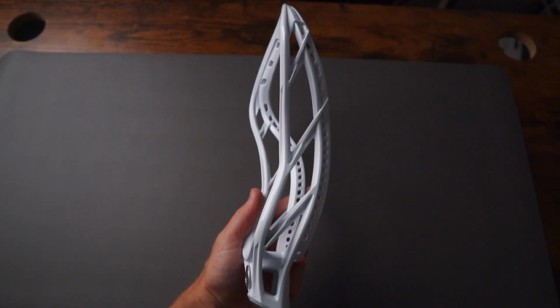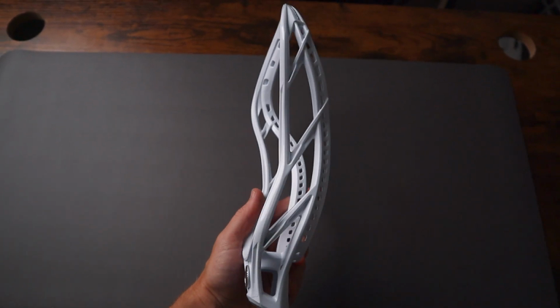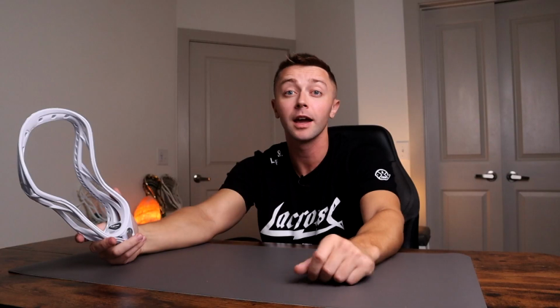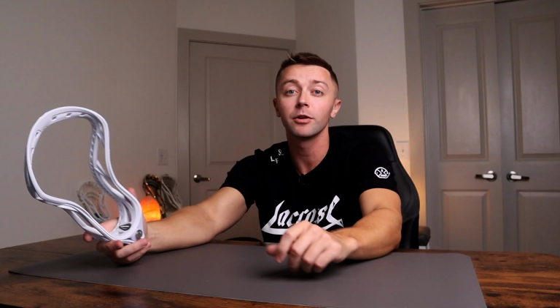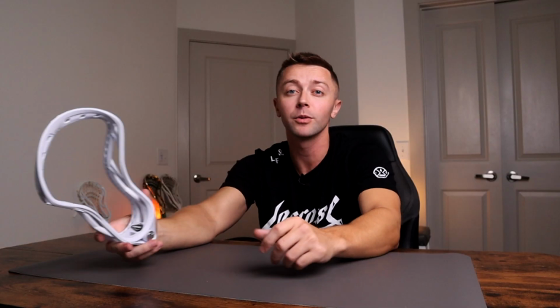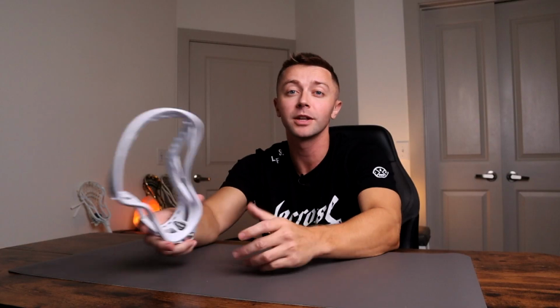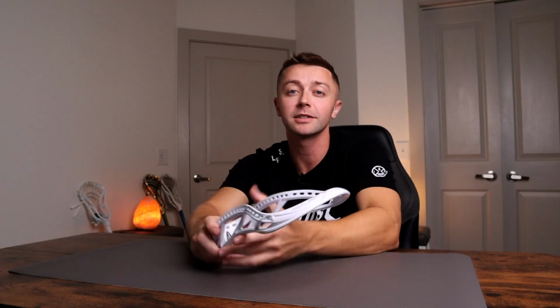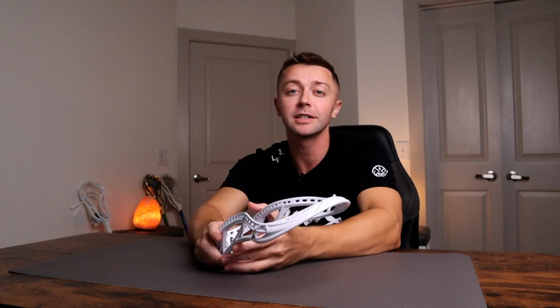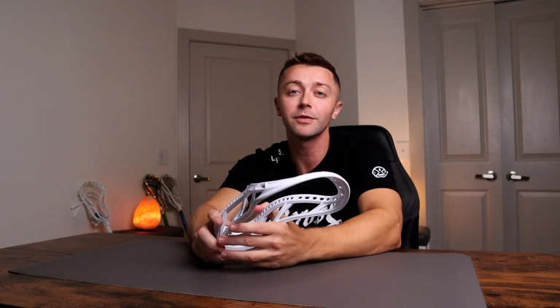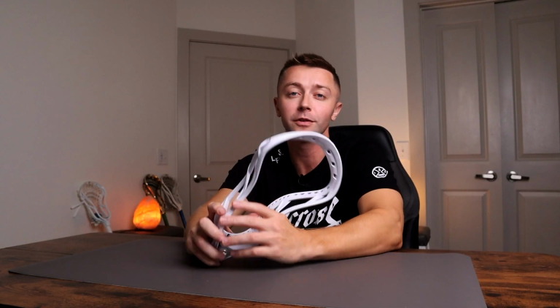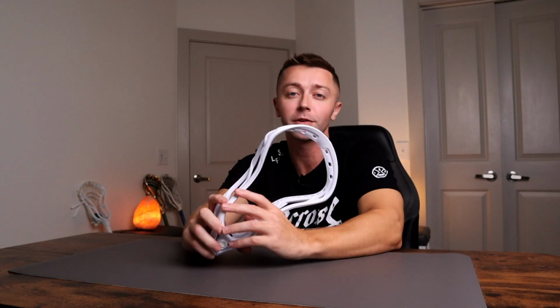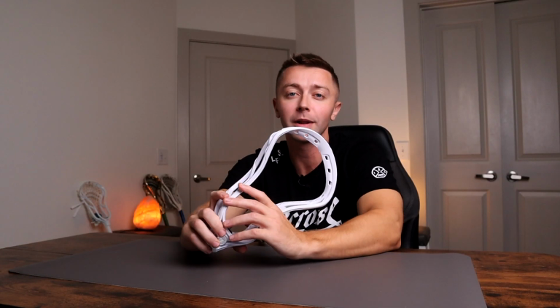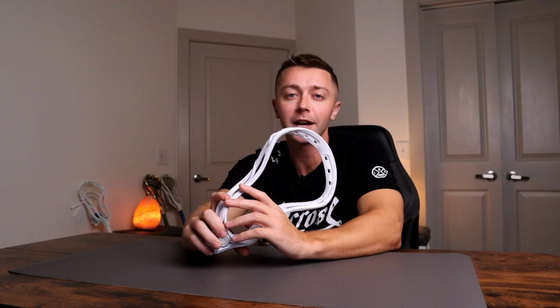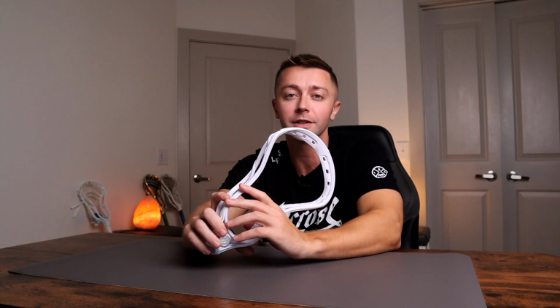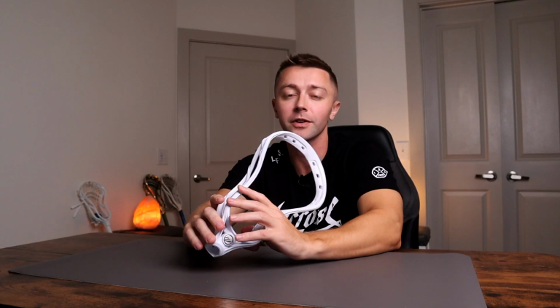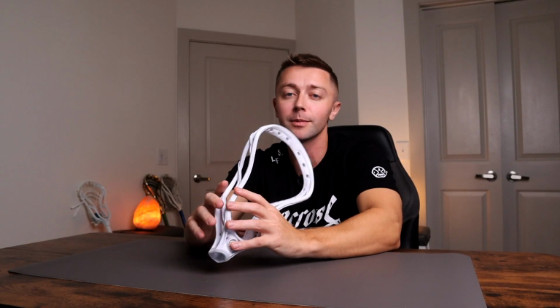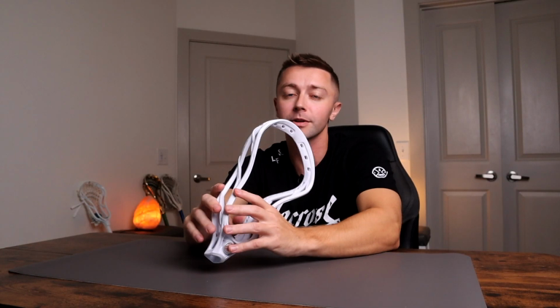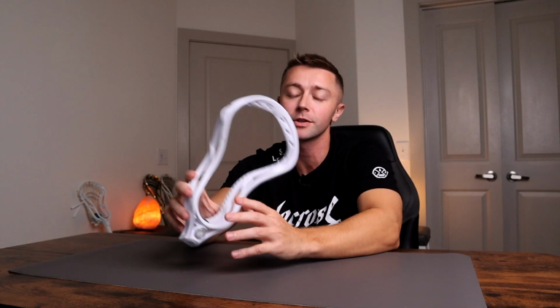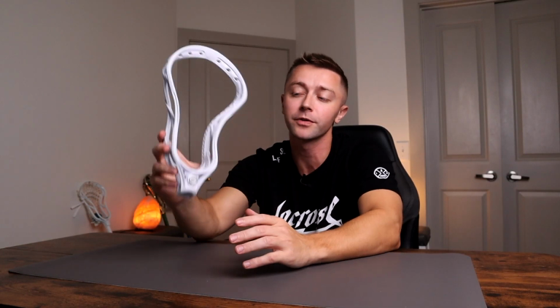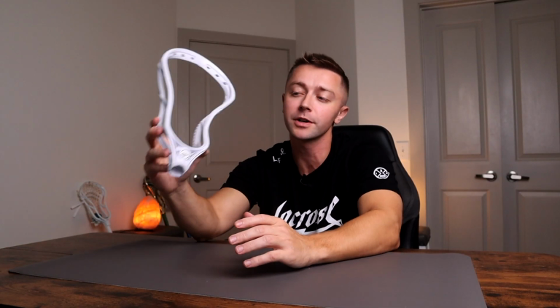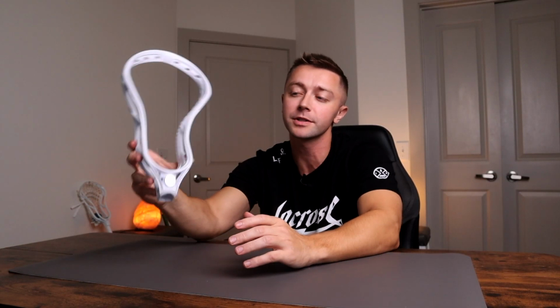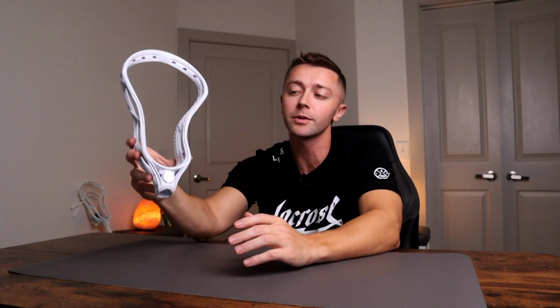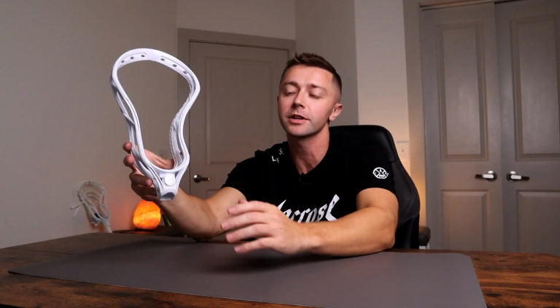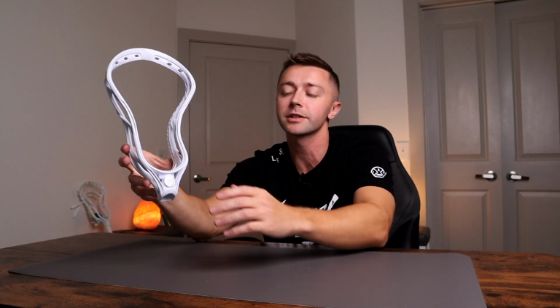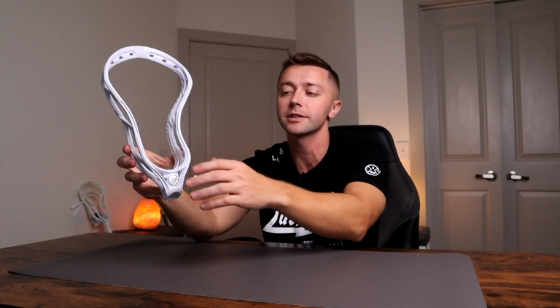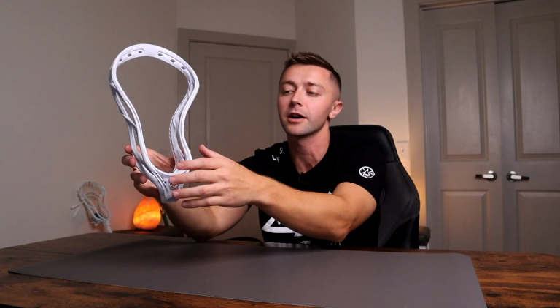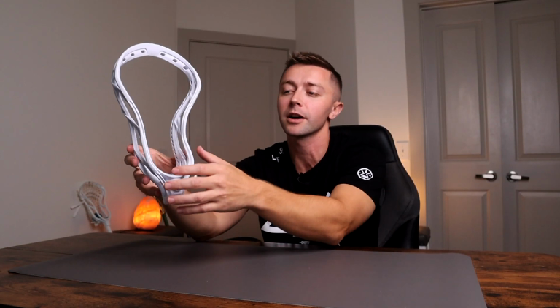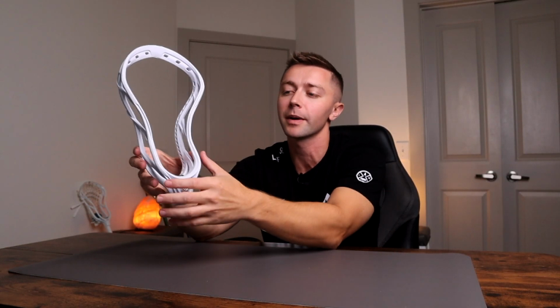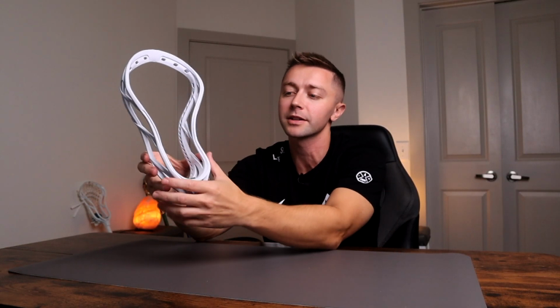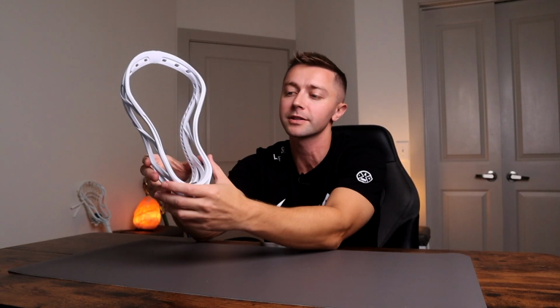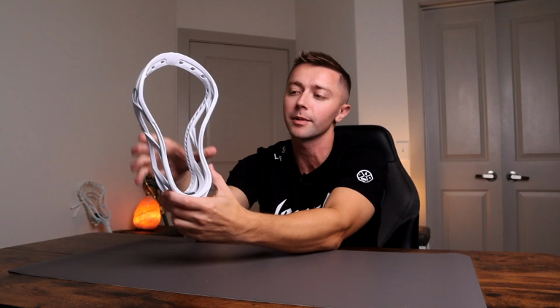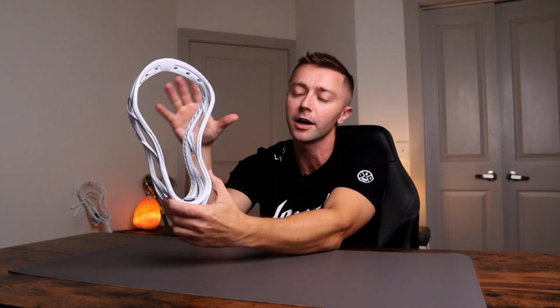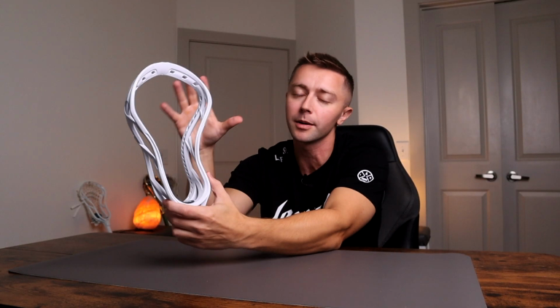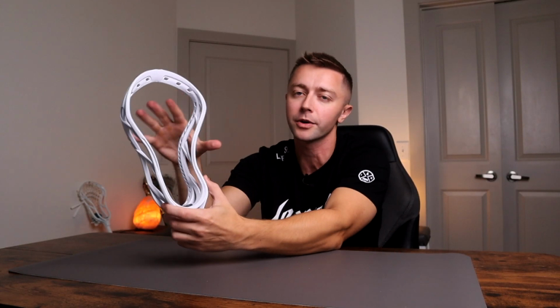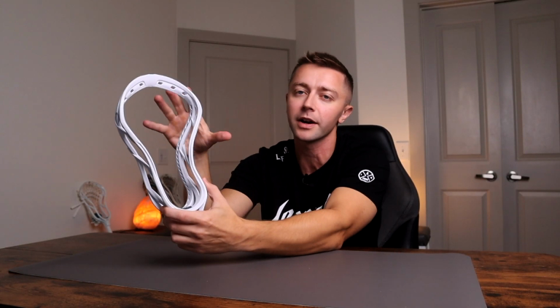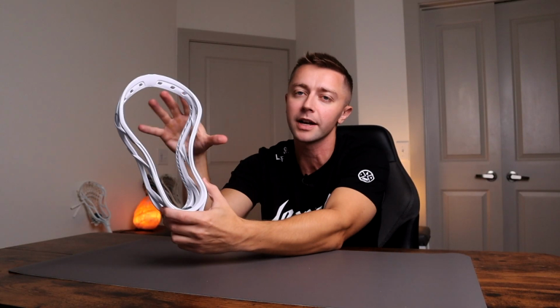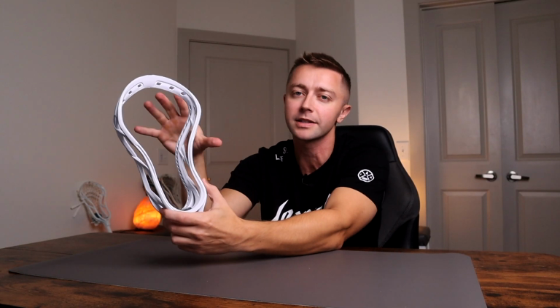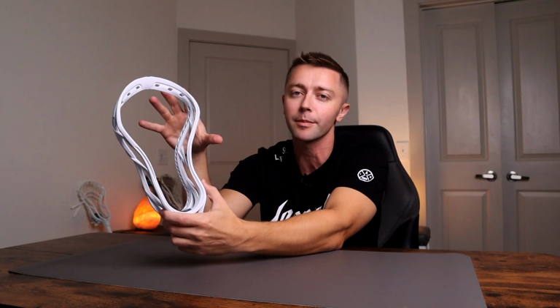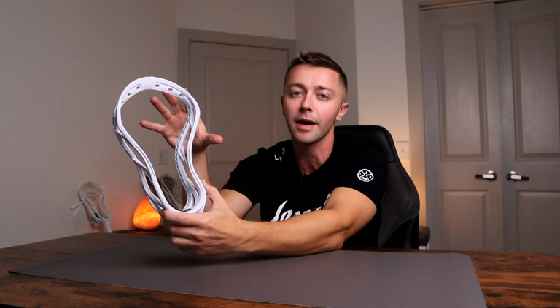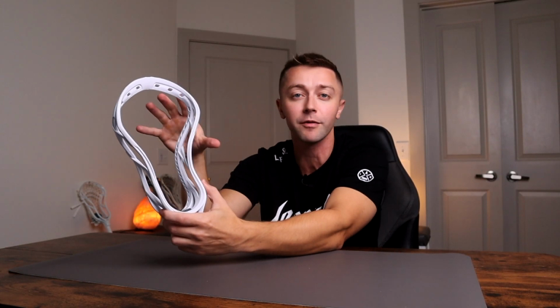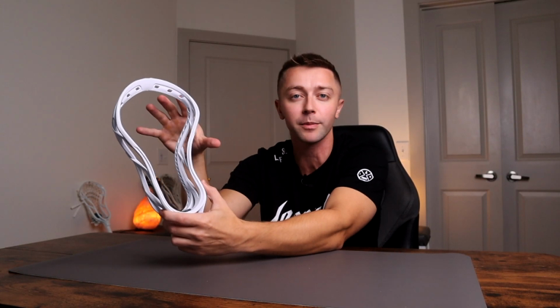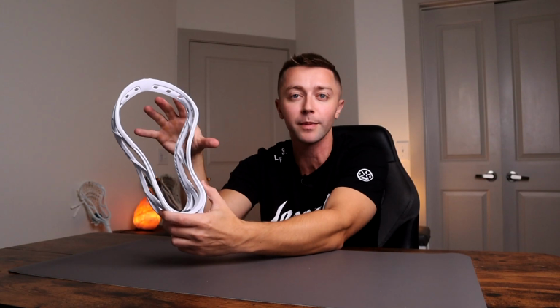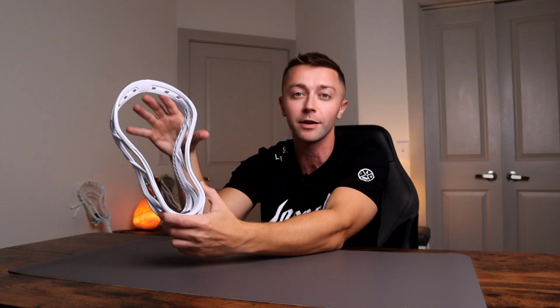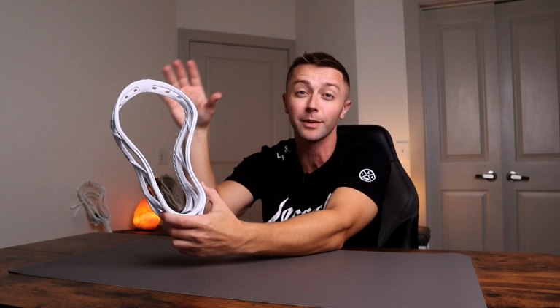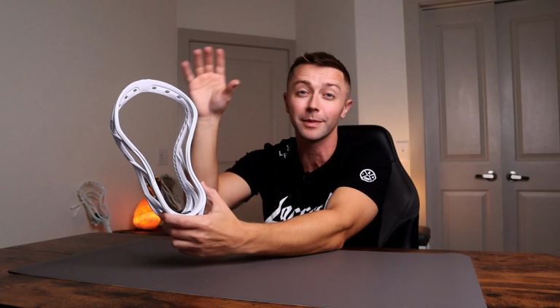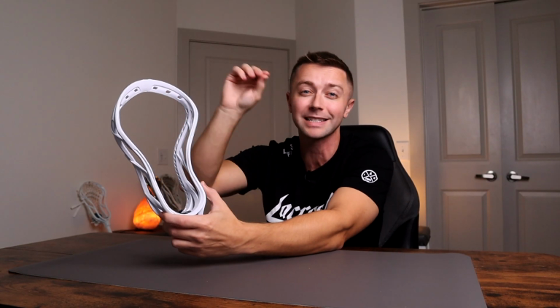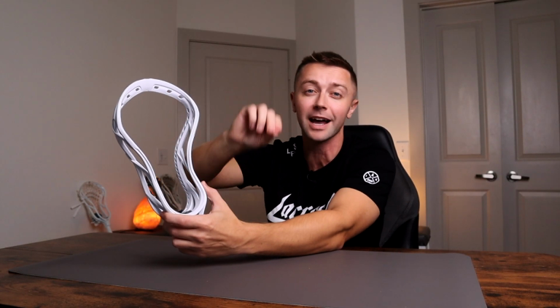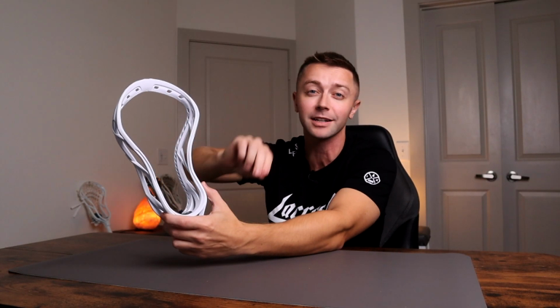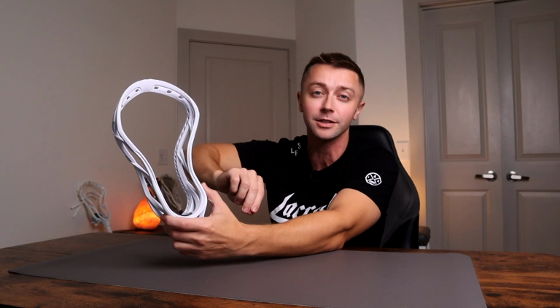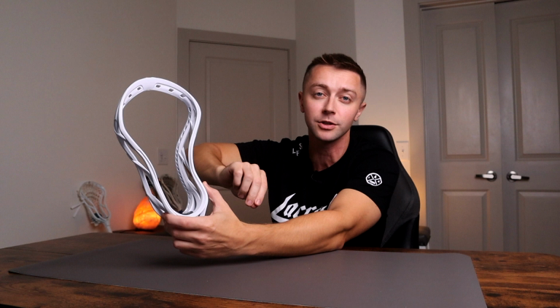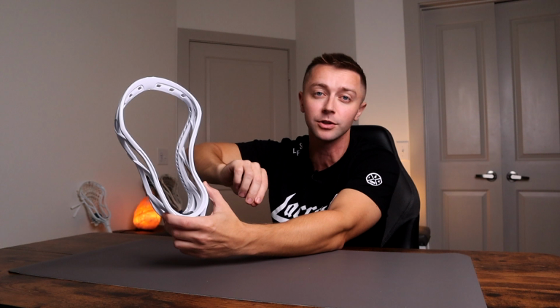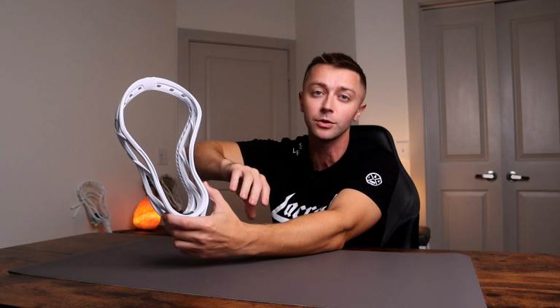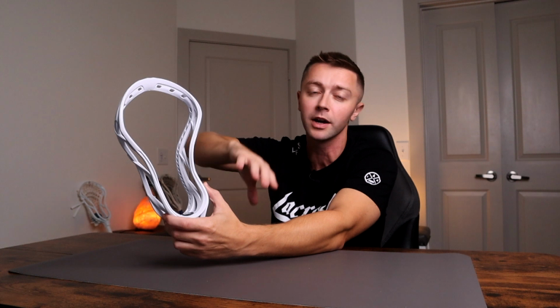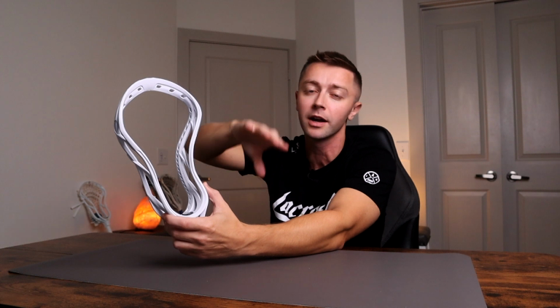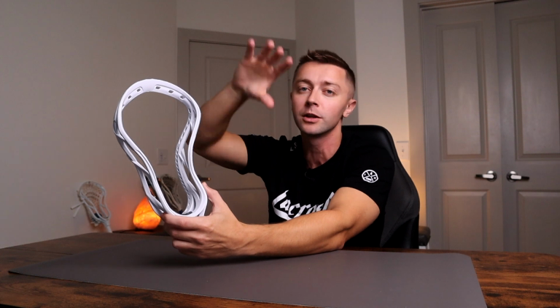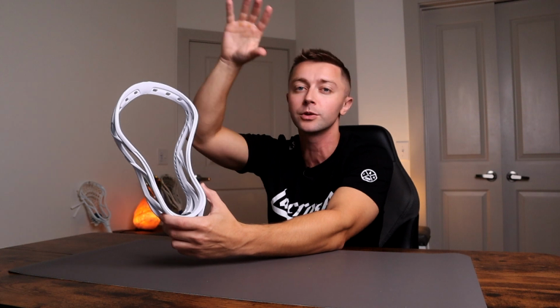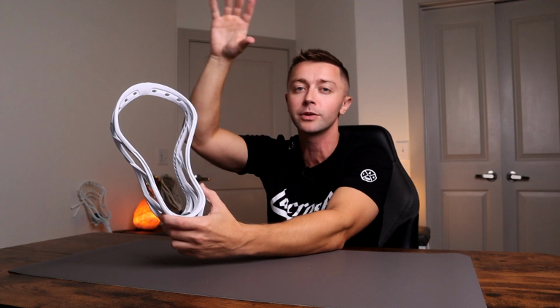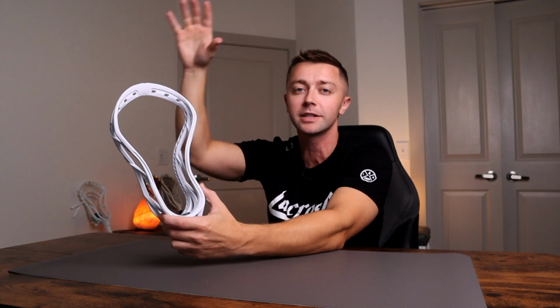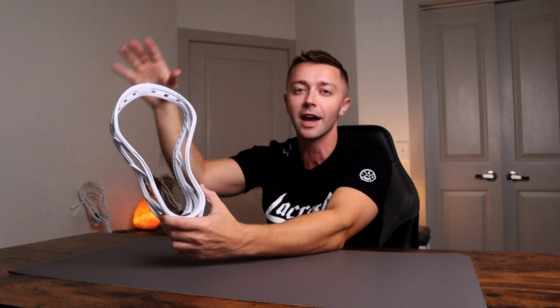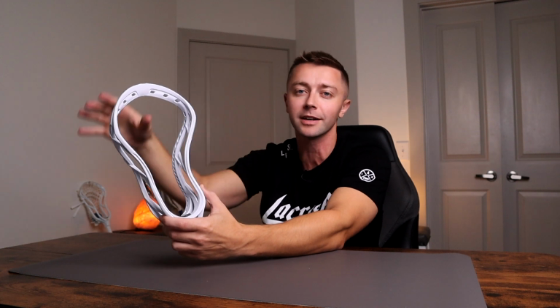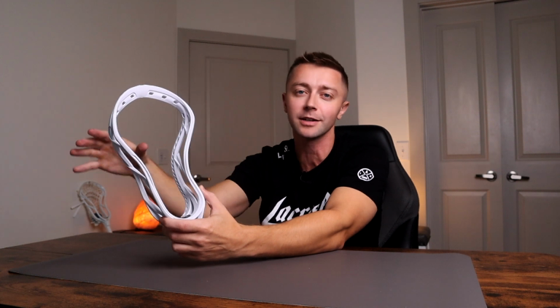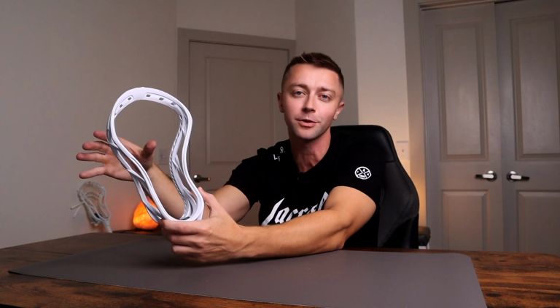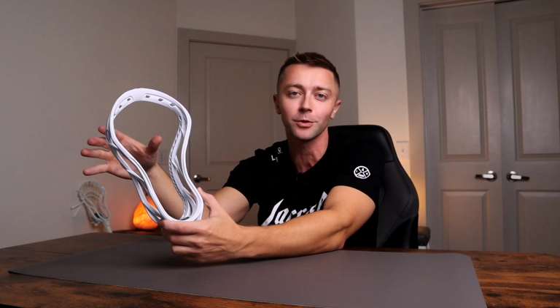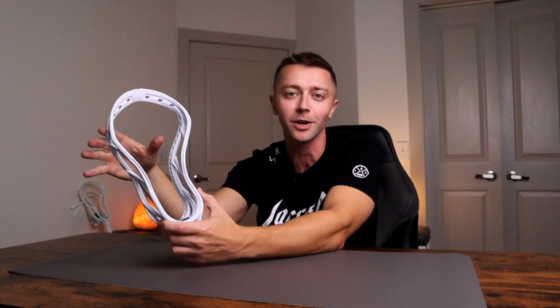Hey everyone, Steve here from Lax Farmer. First I wanted to talk about some upgrades that Maverick made from the Tactic 2 to the Tactic 3.